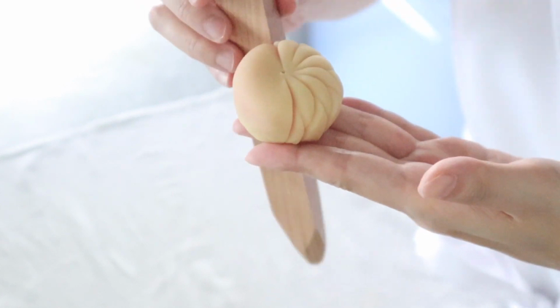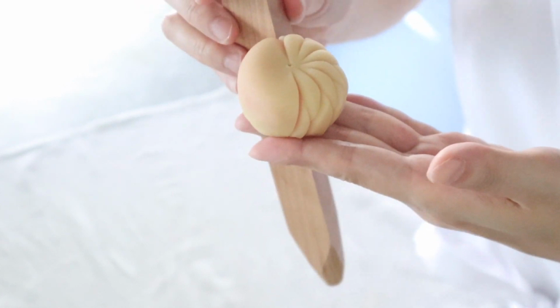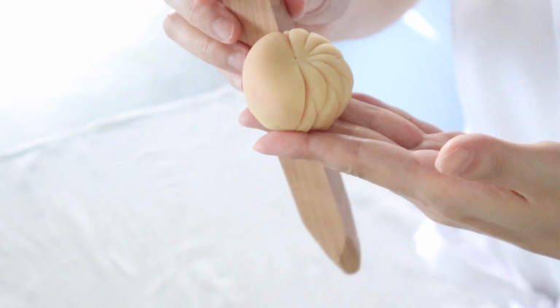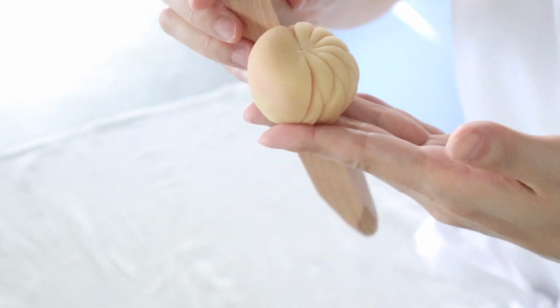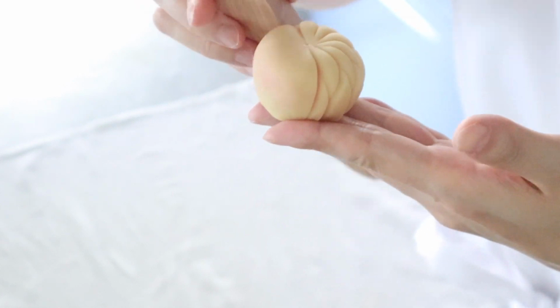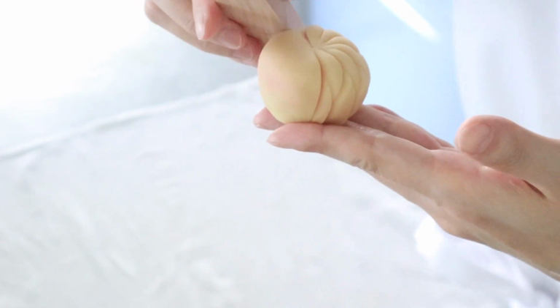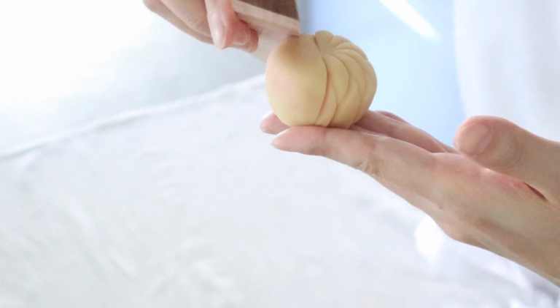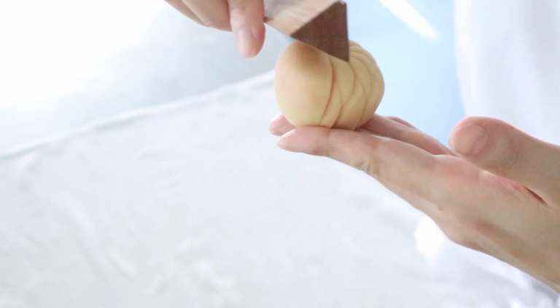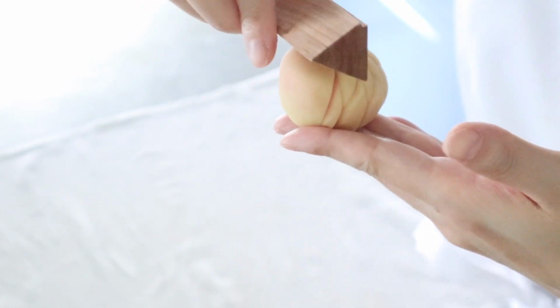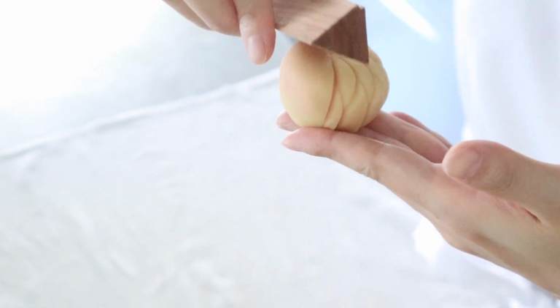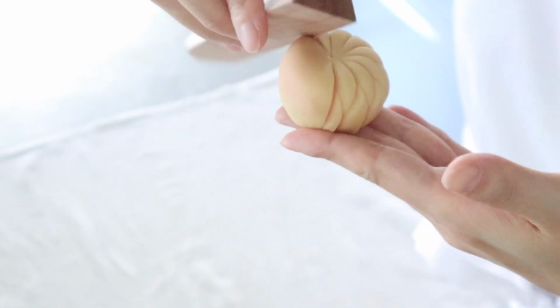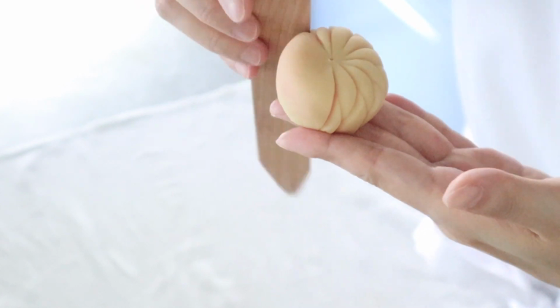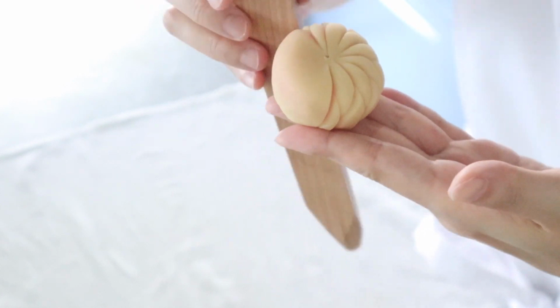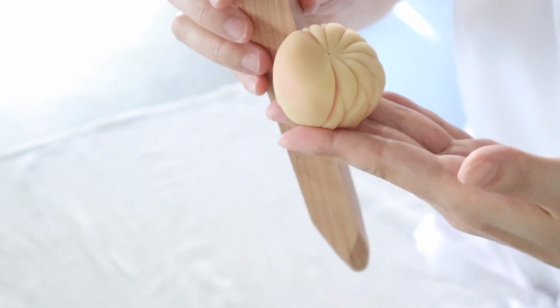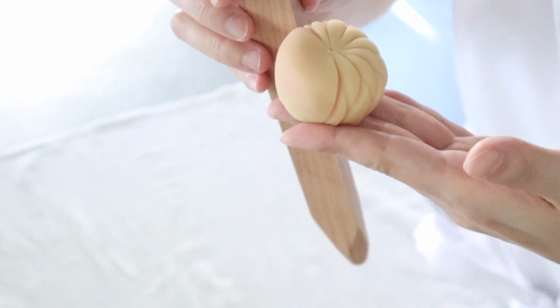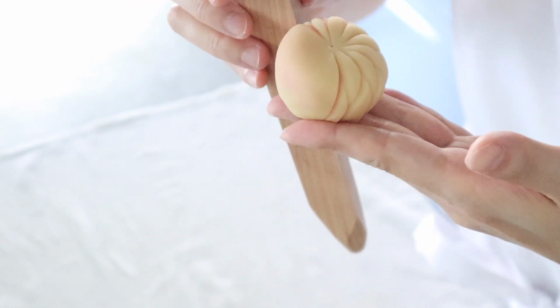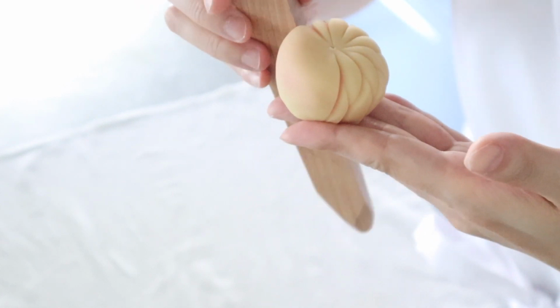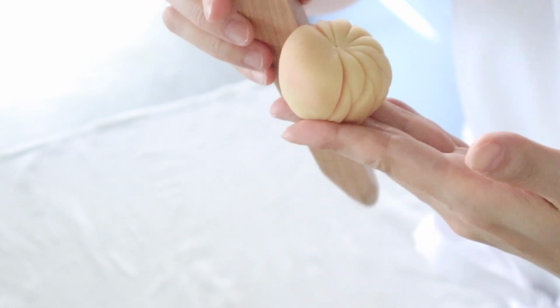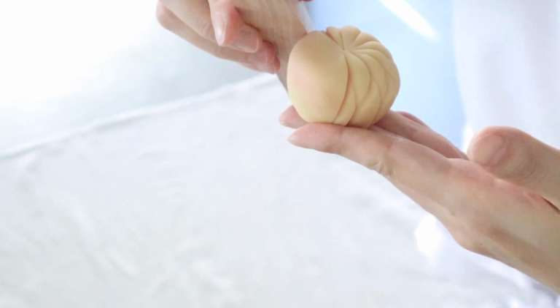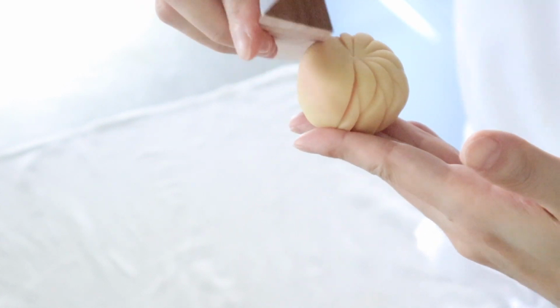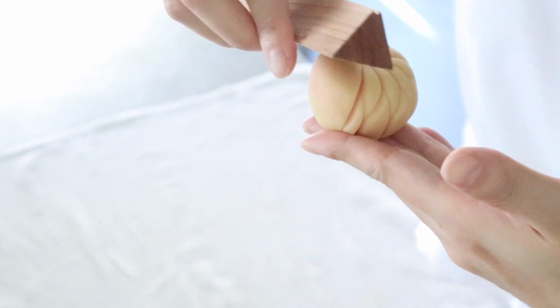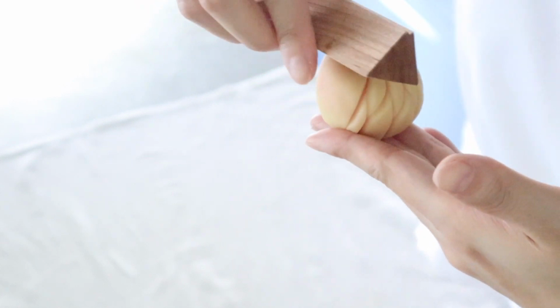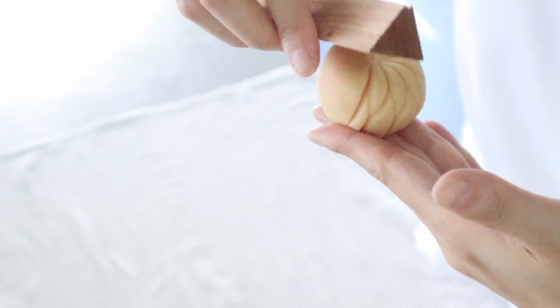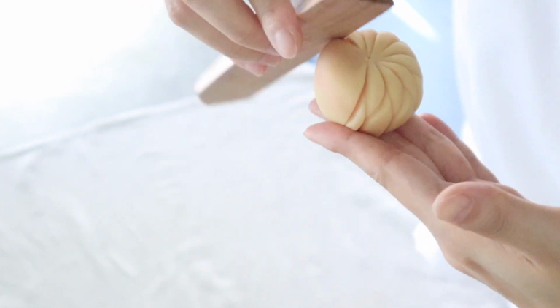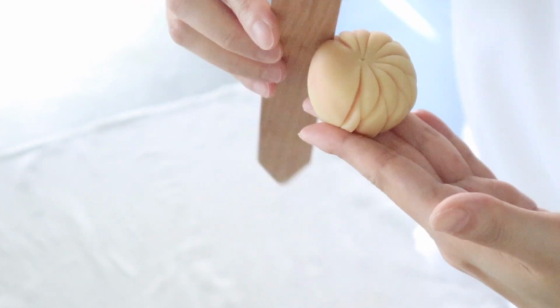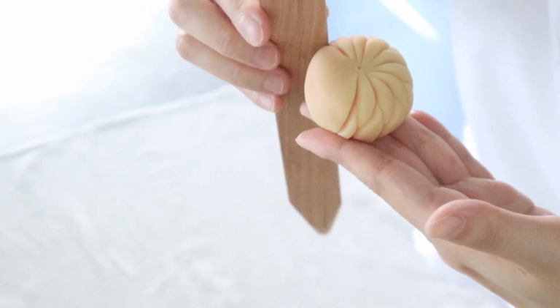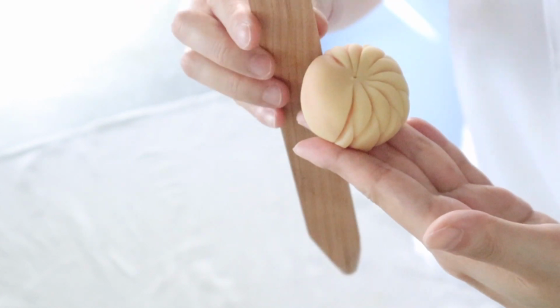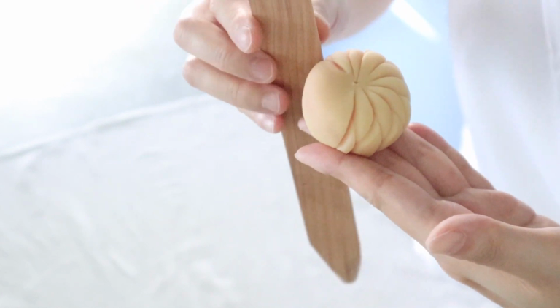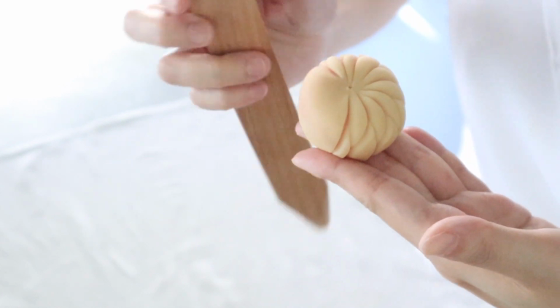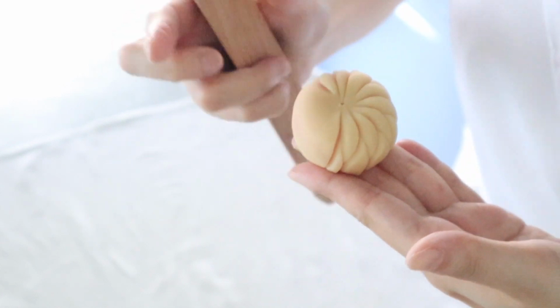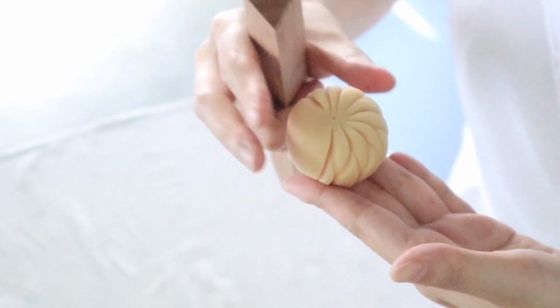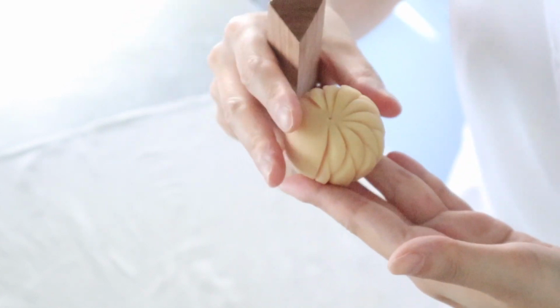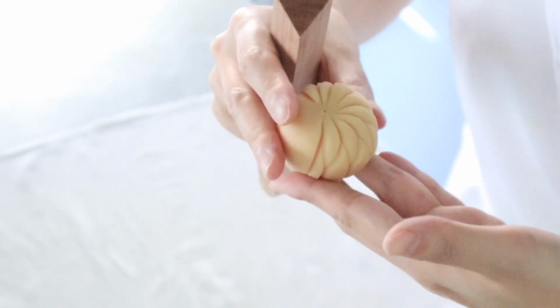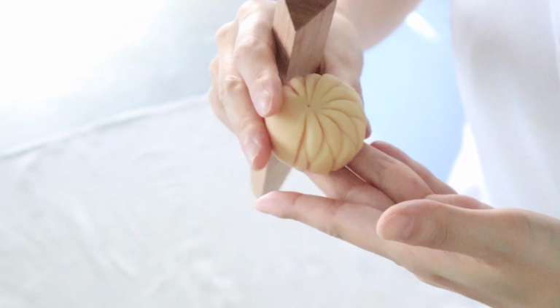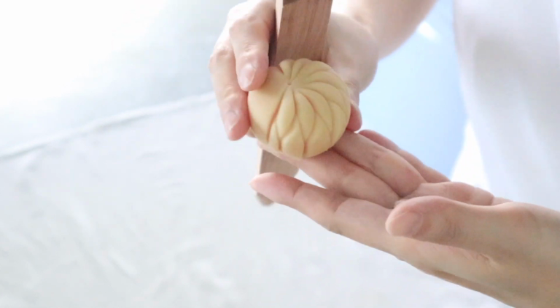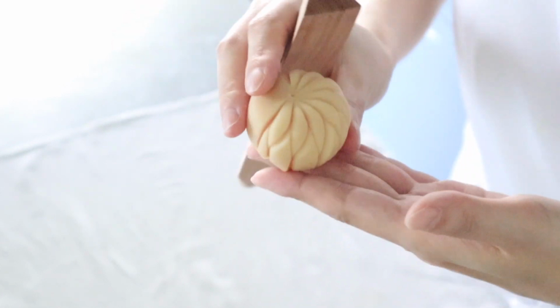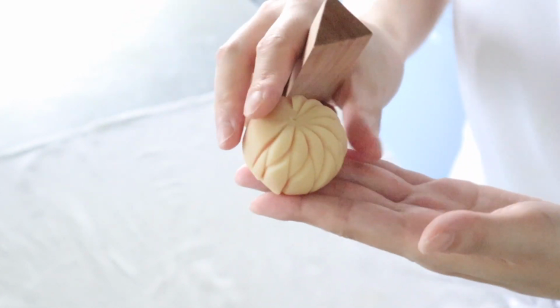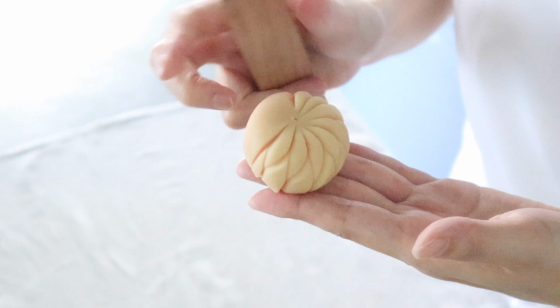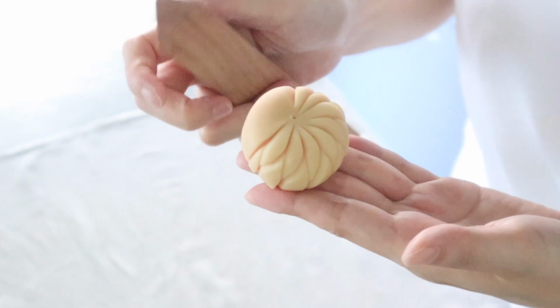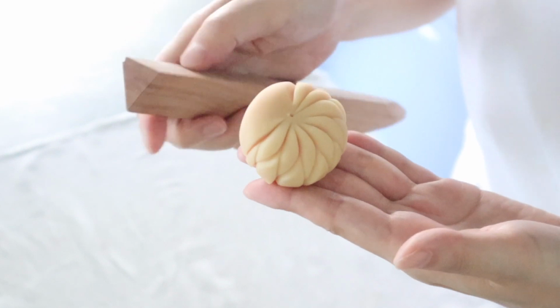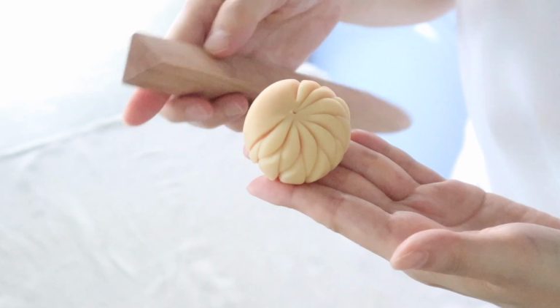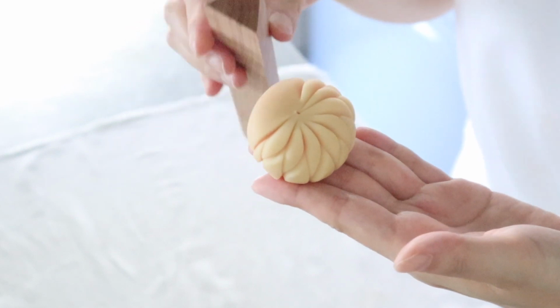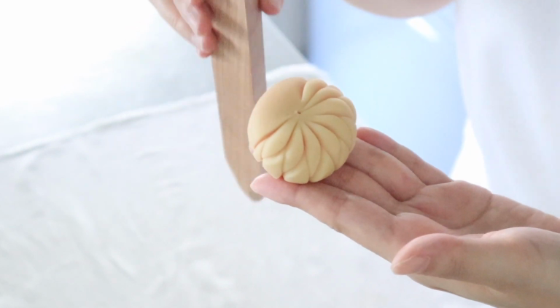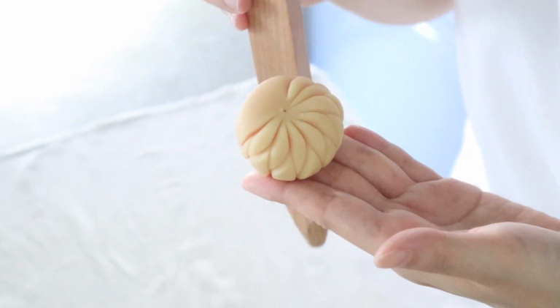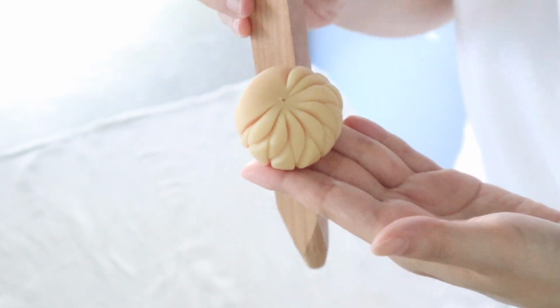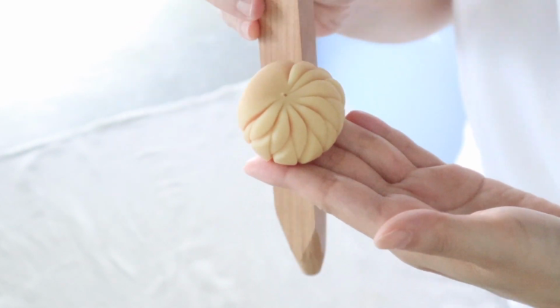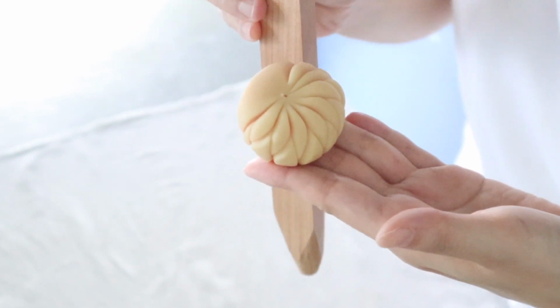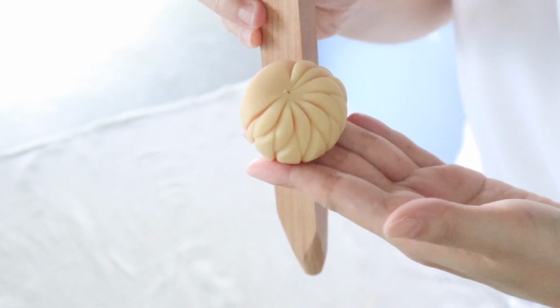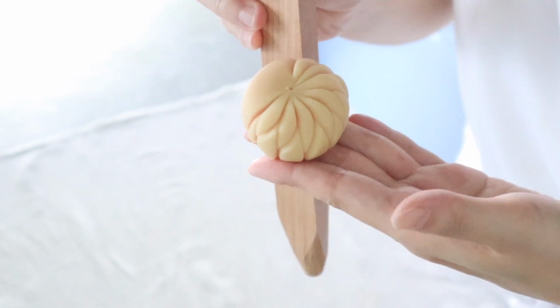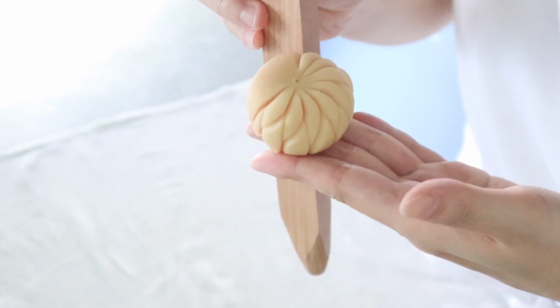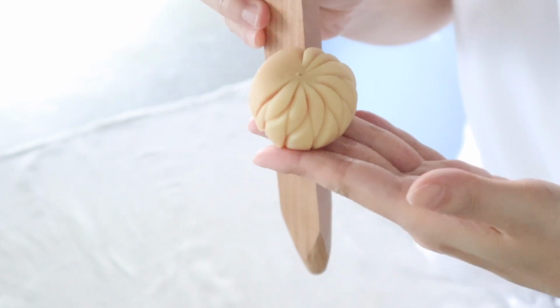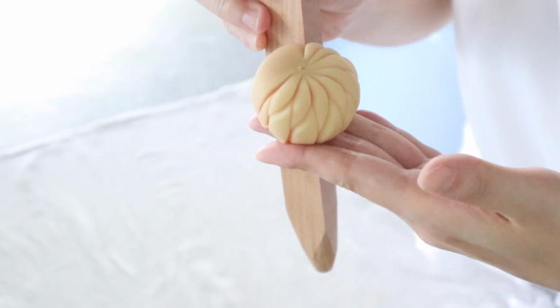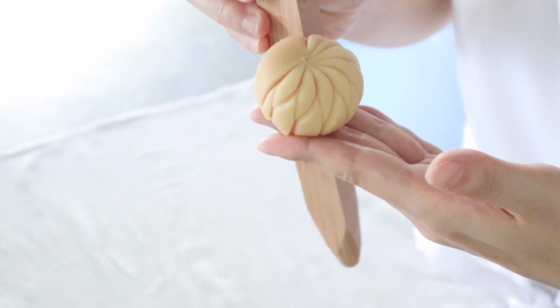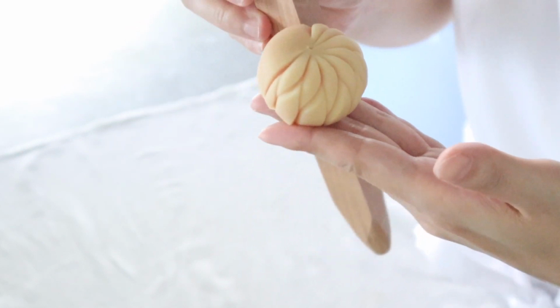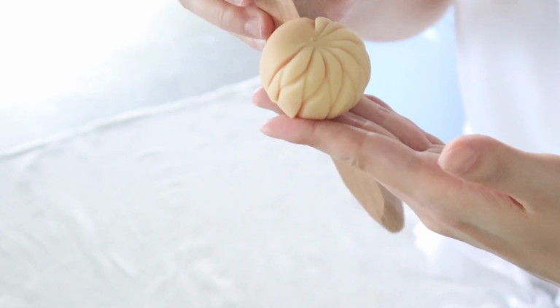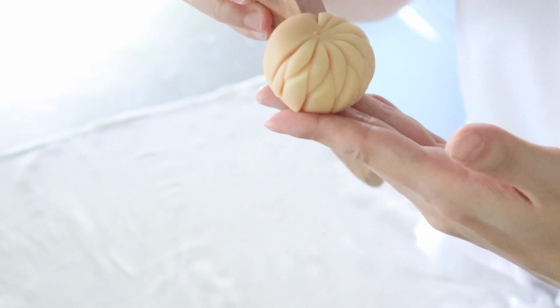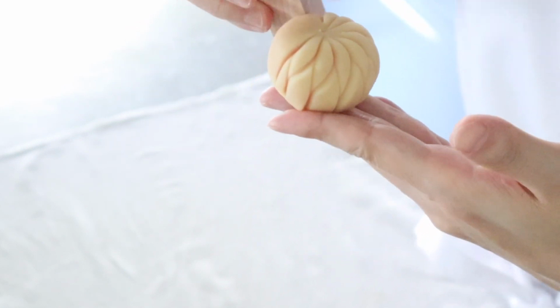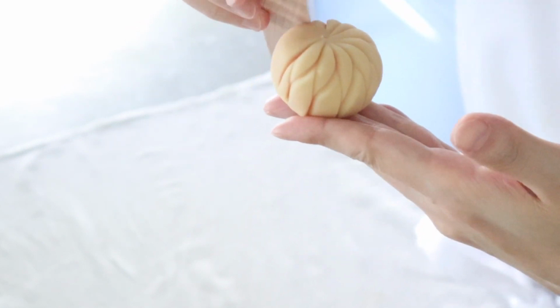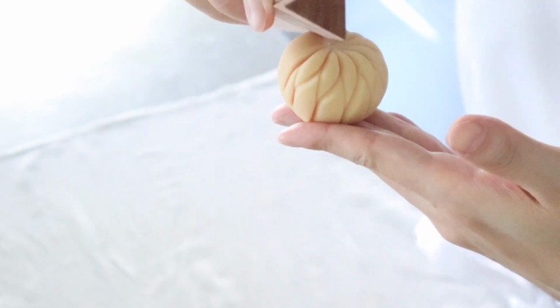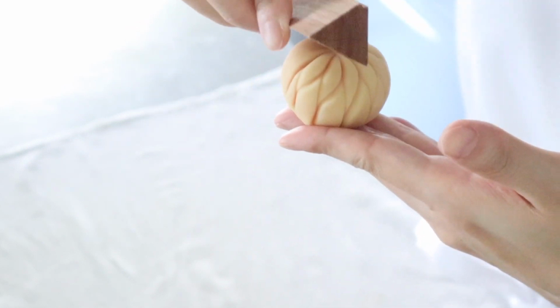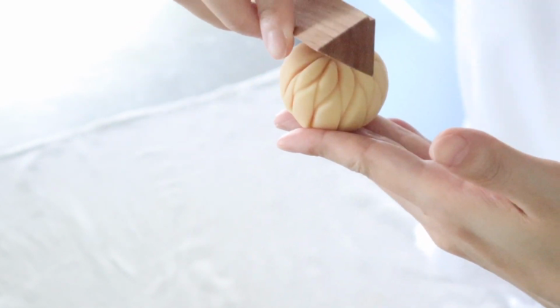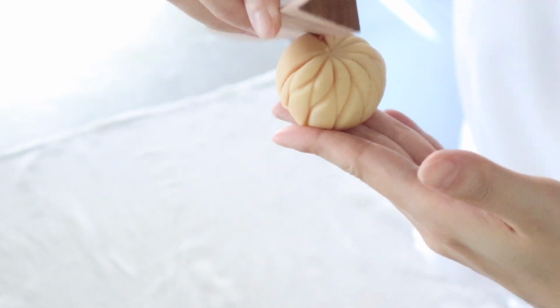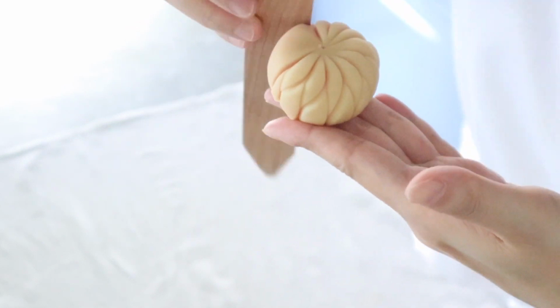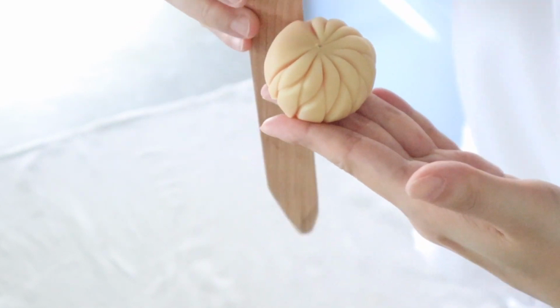As I make decorations, the pink layer beneath will be revealed and show the depth of color.